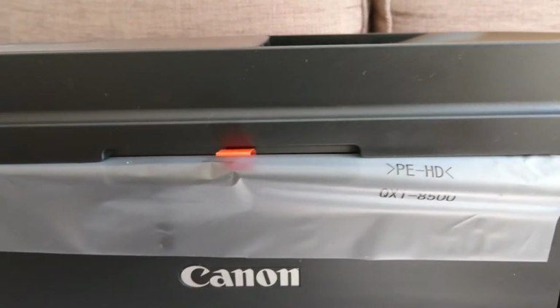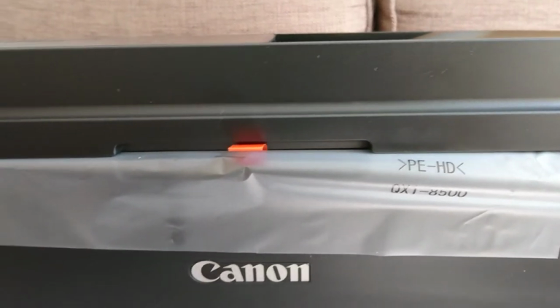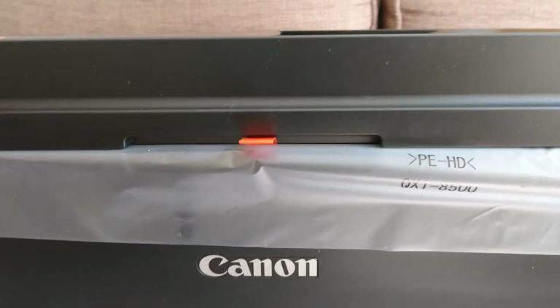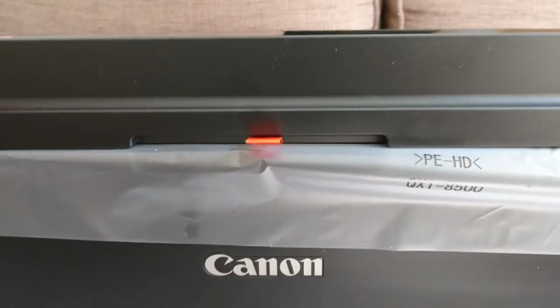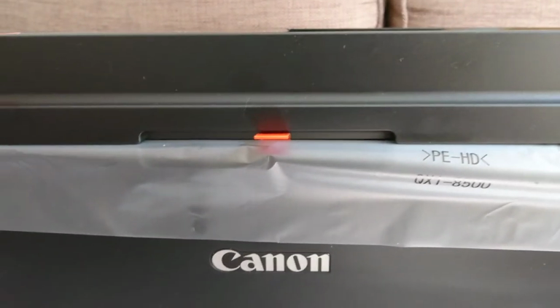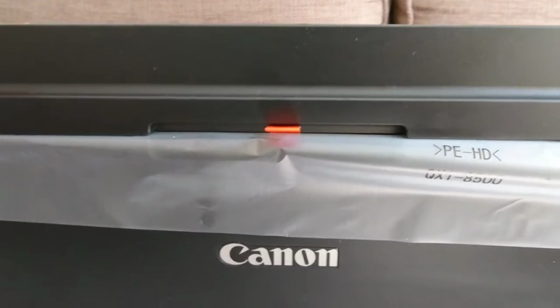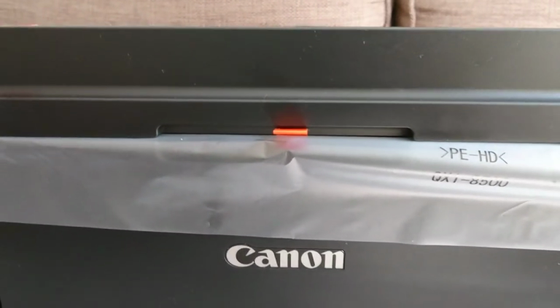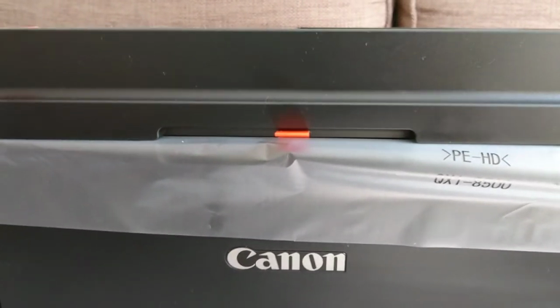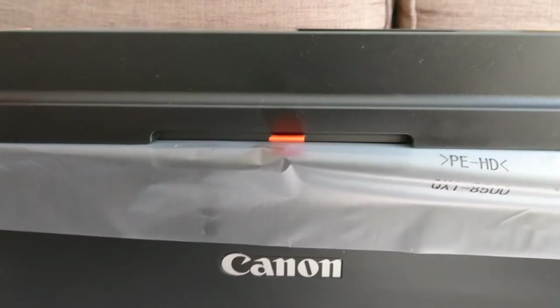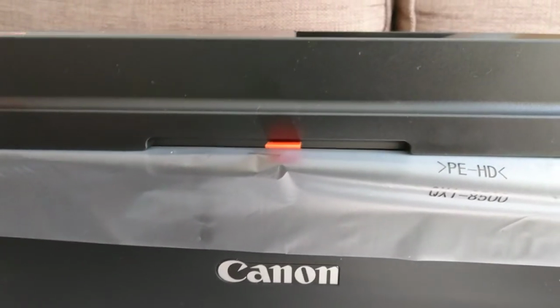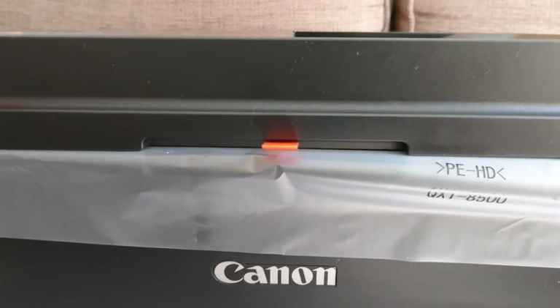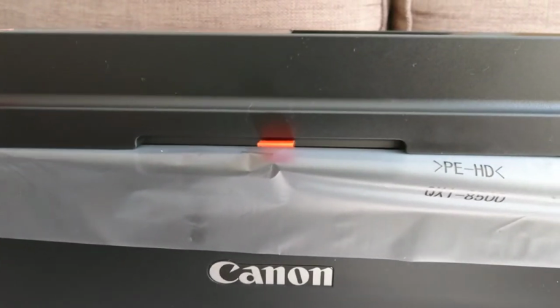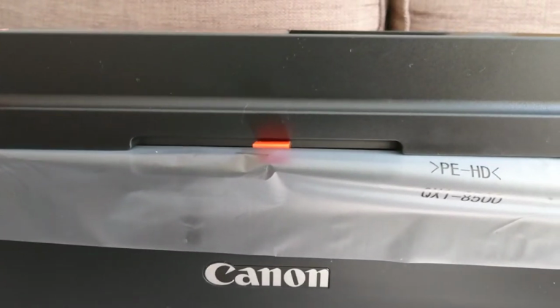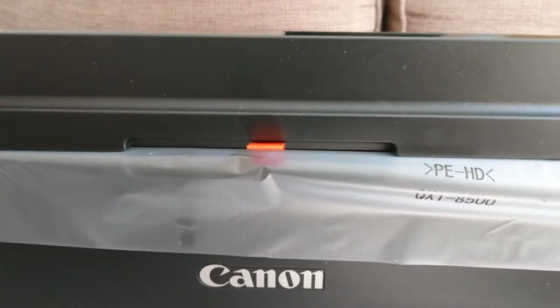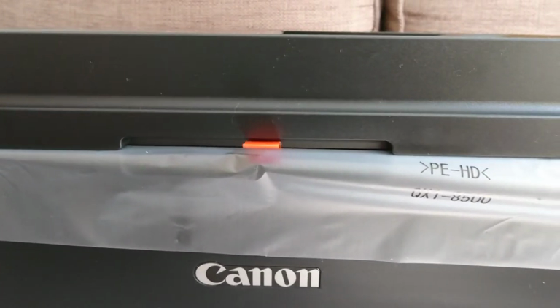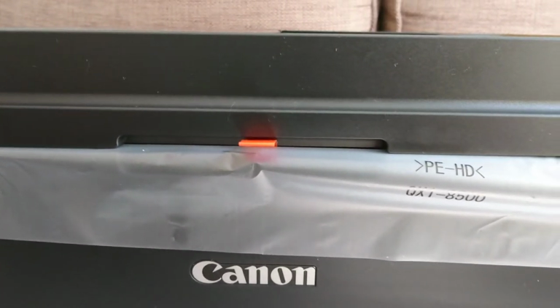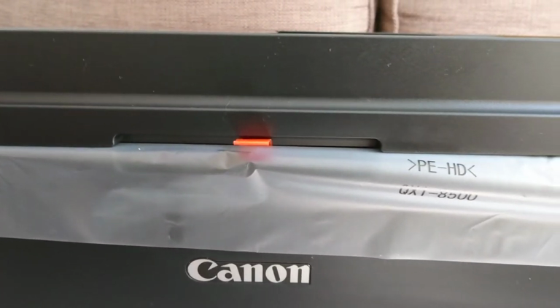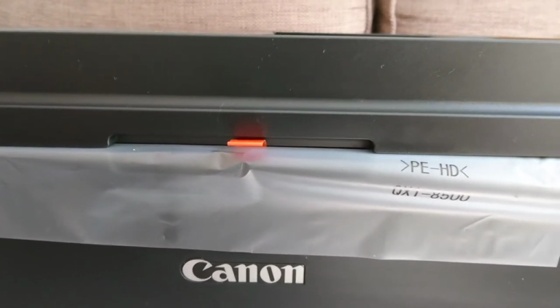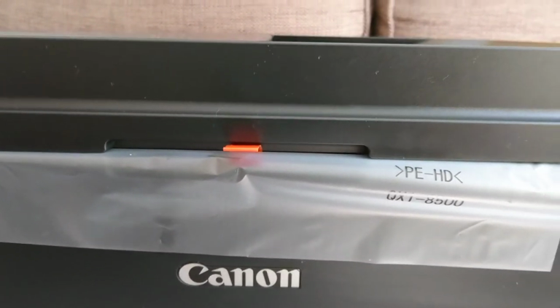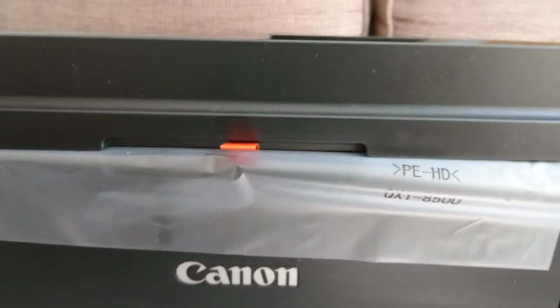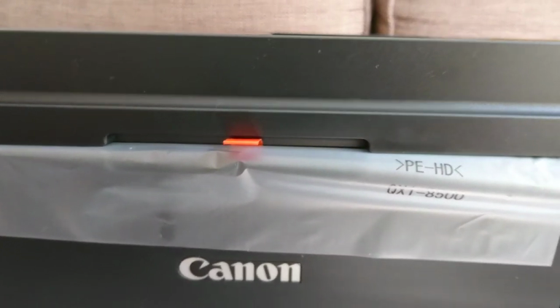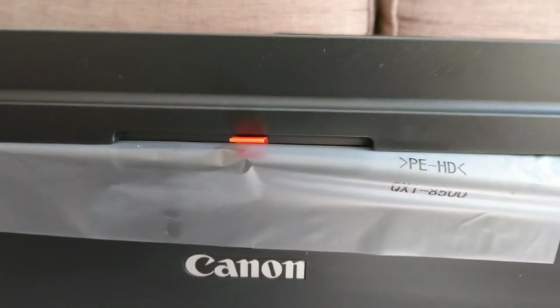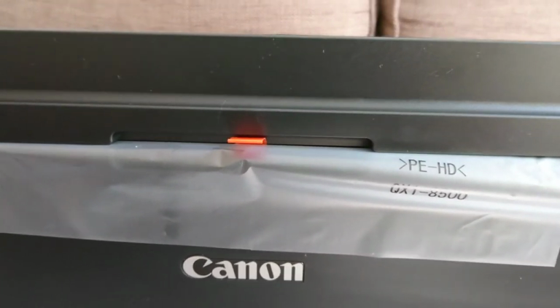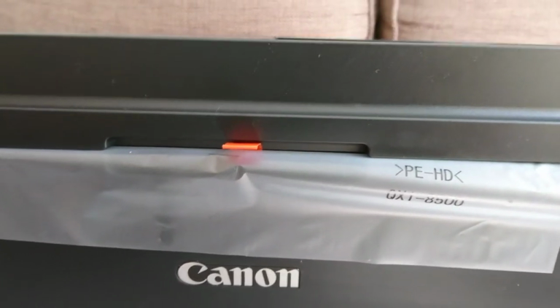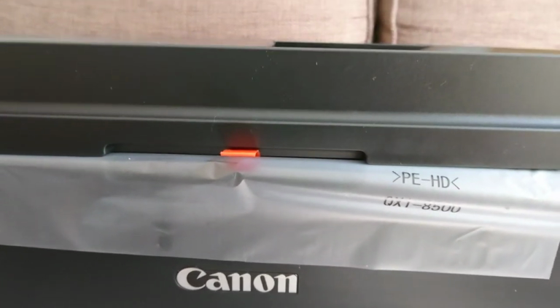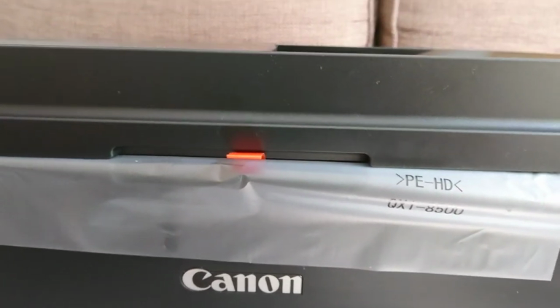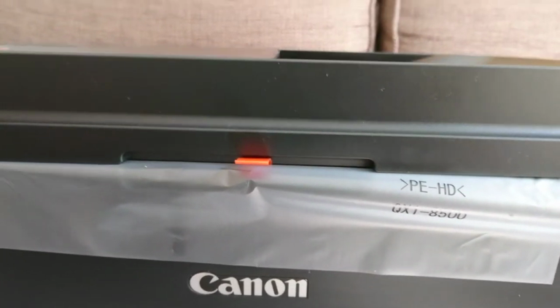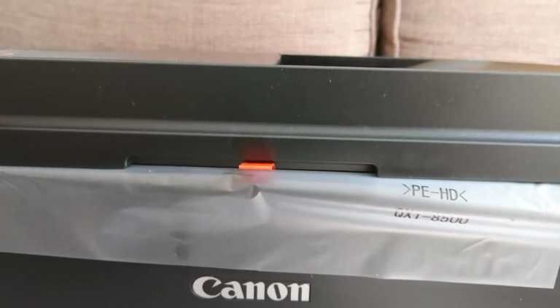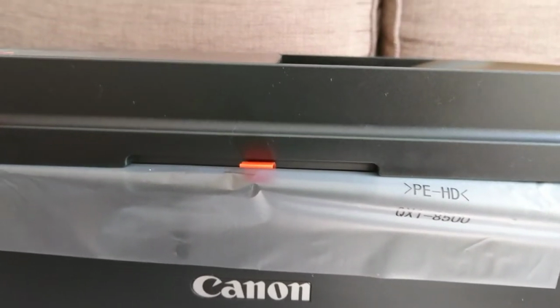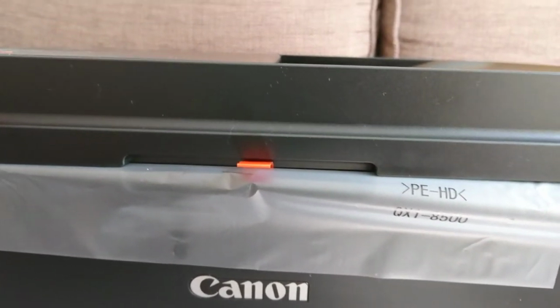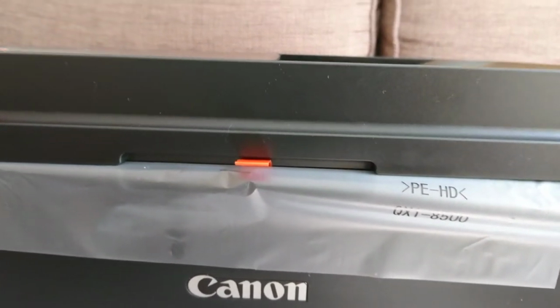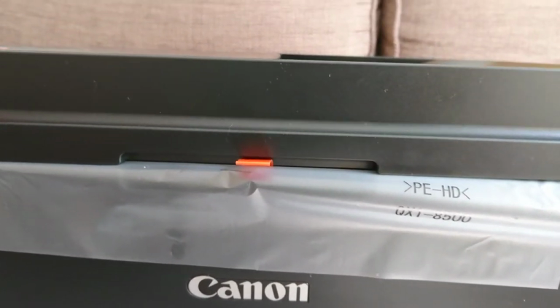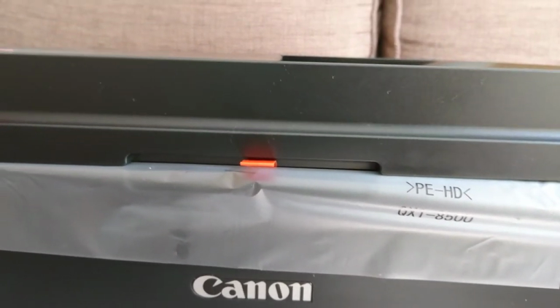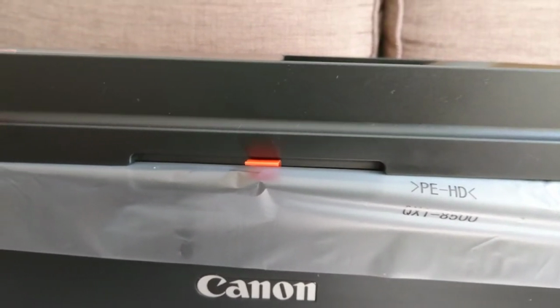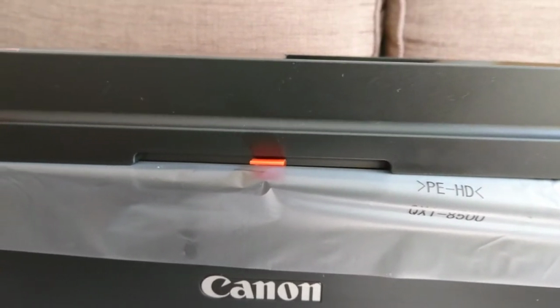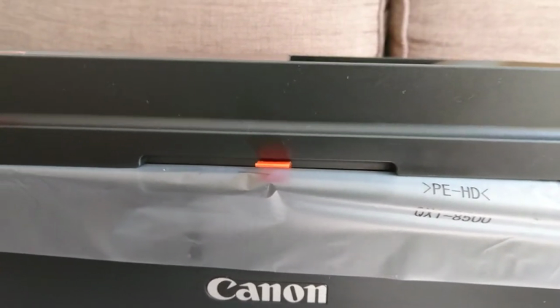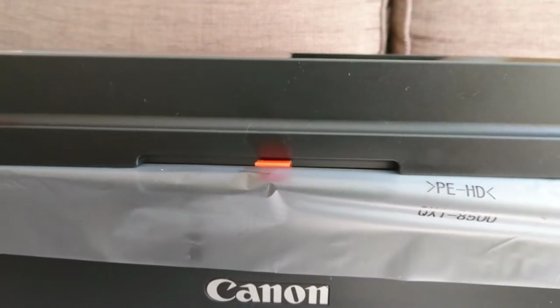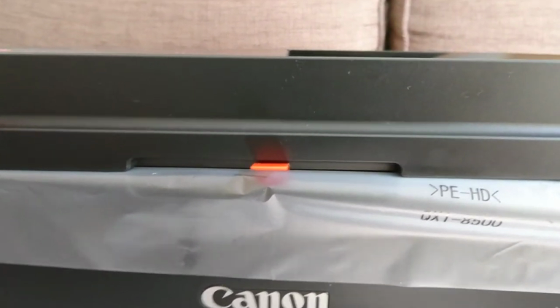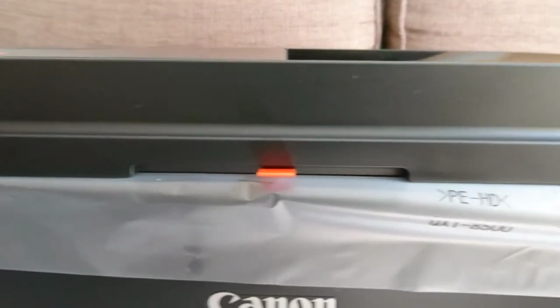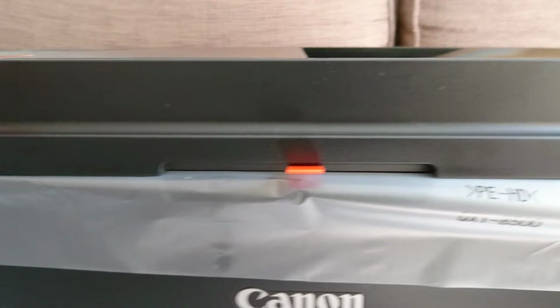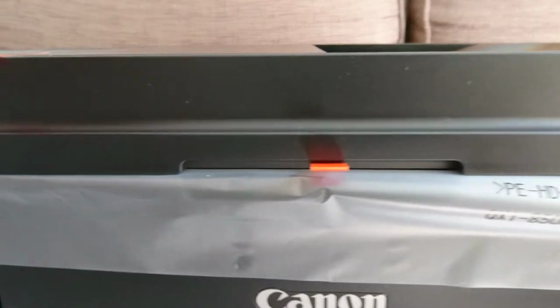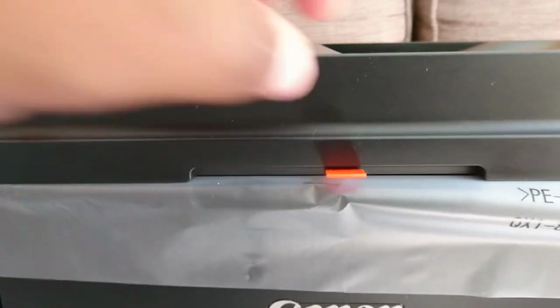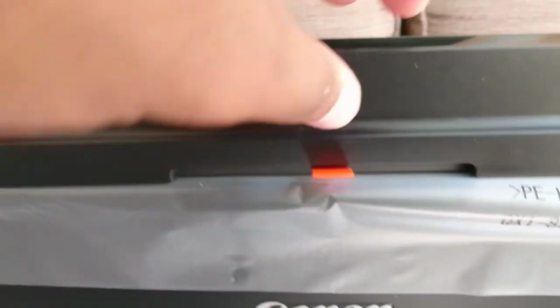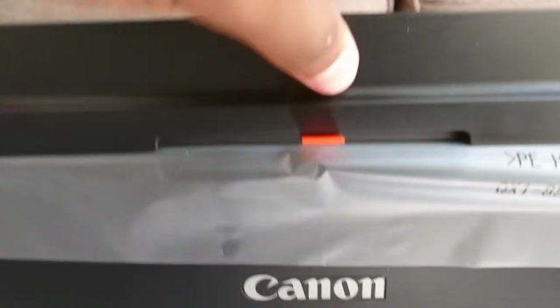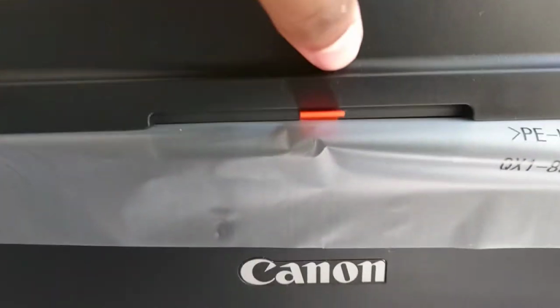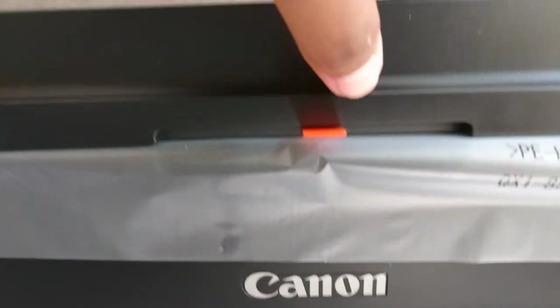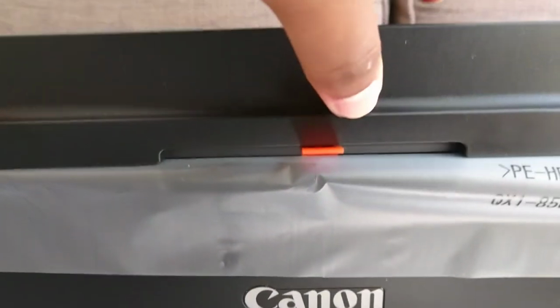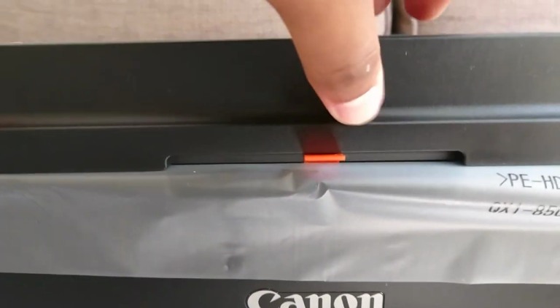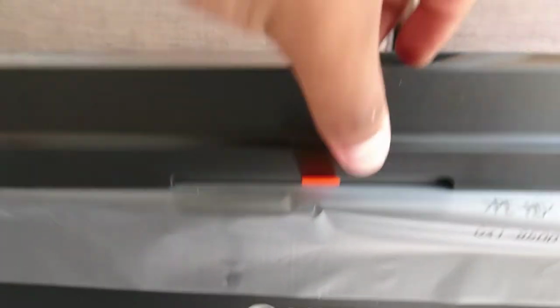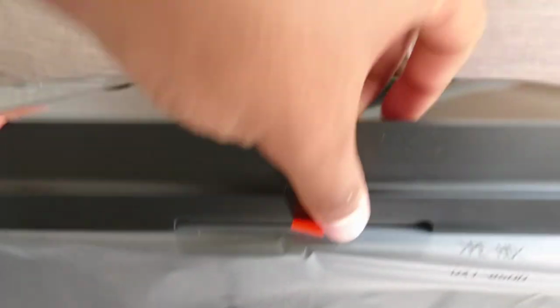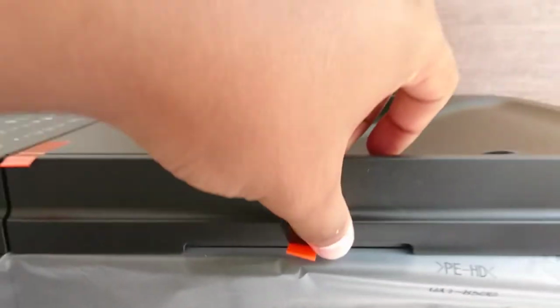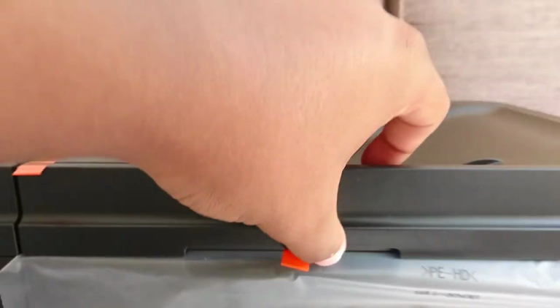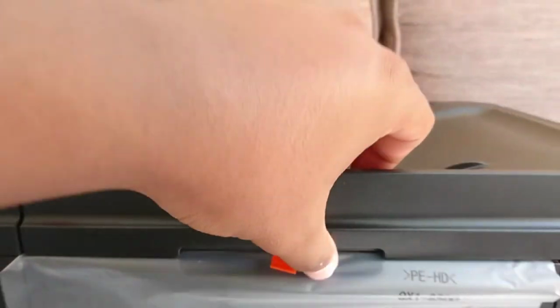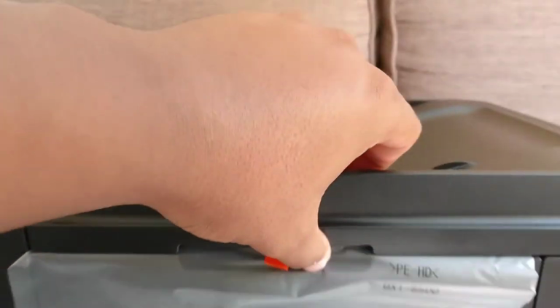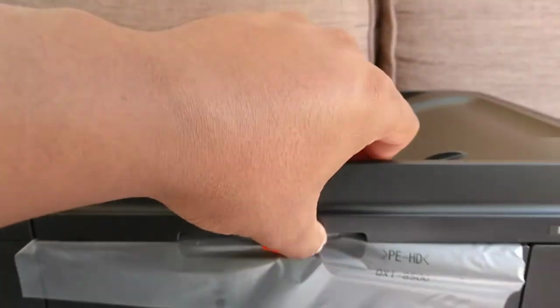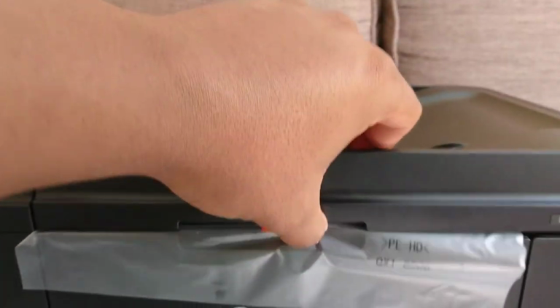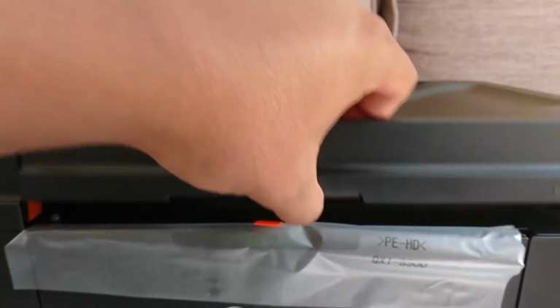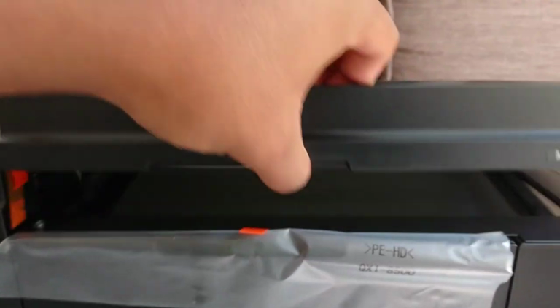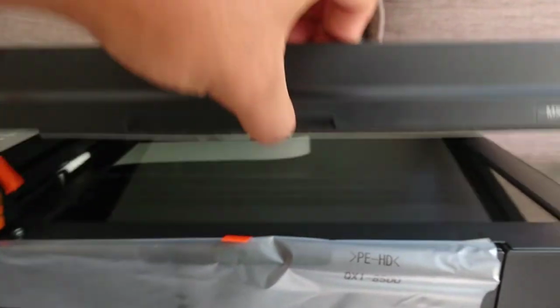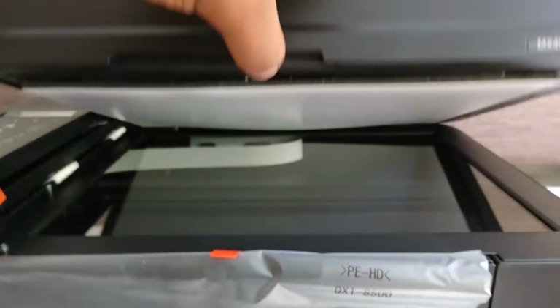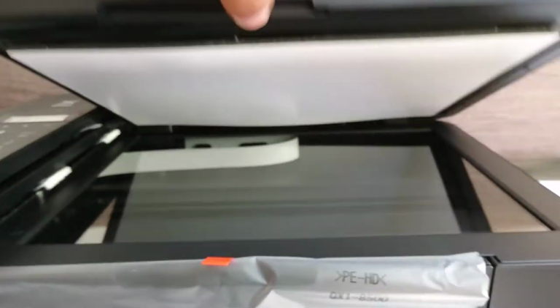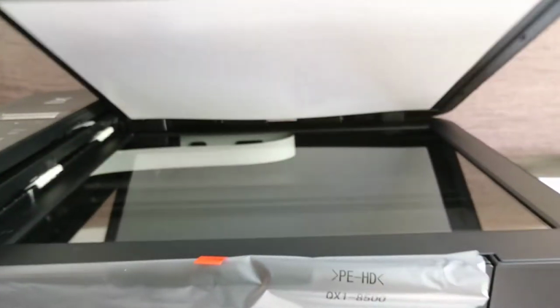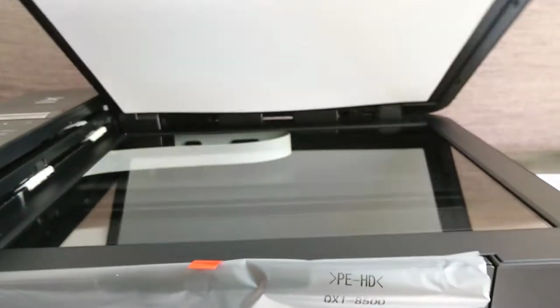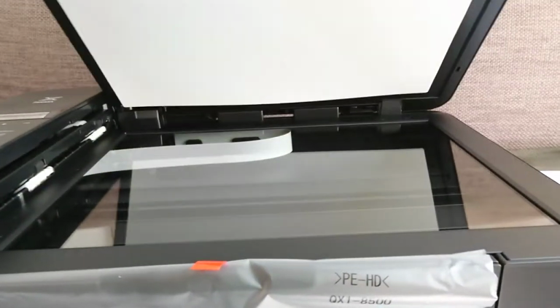You can do print, scan, fax — yeah, that's all it can do. You can open it like that.